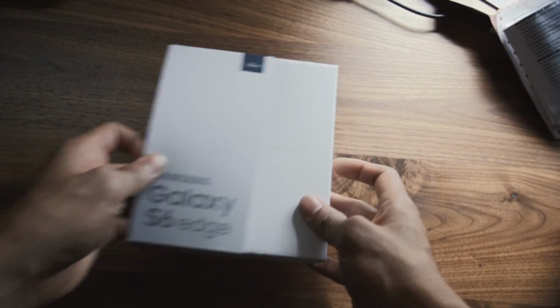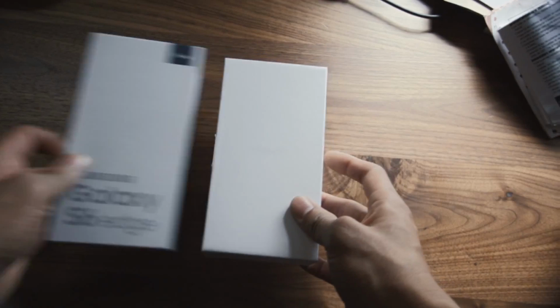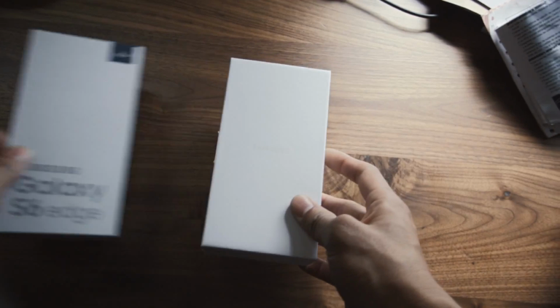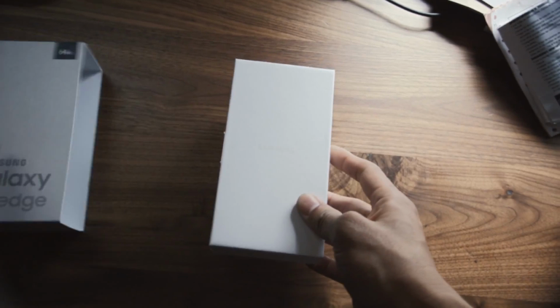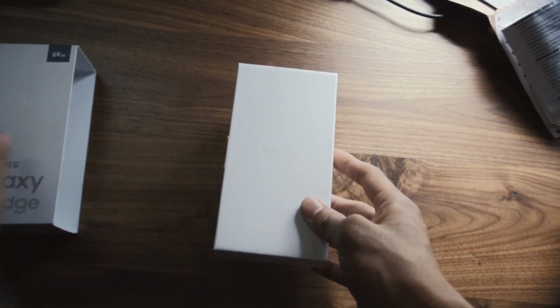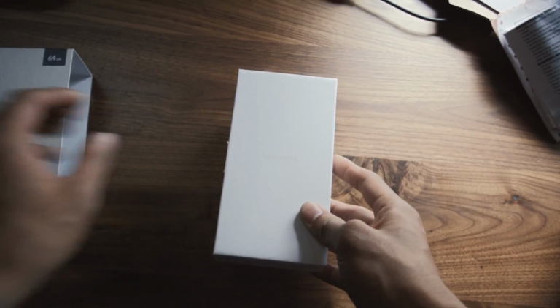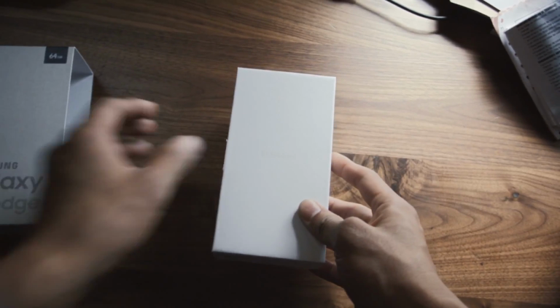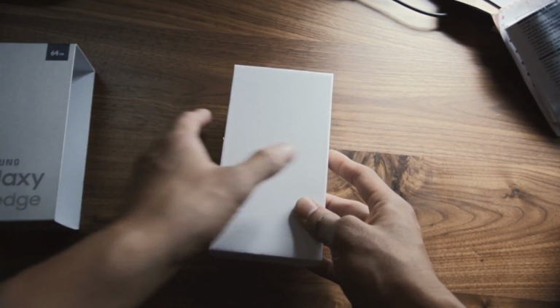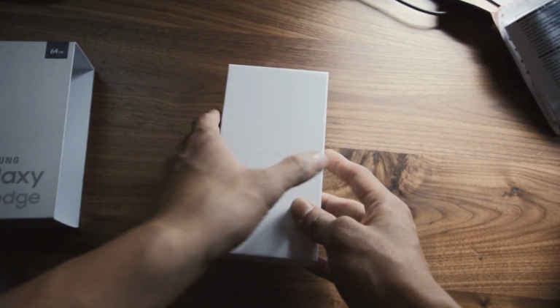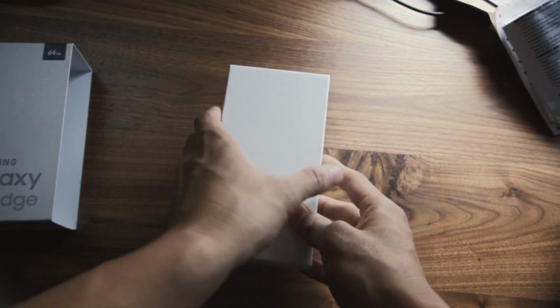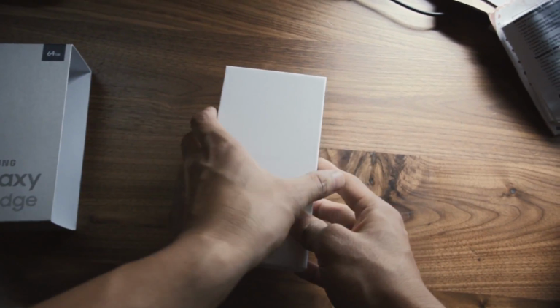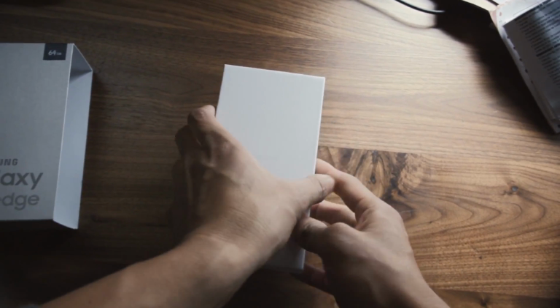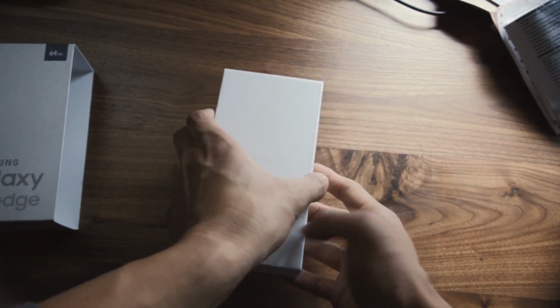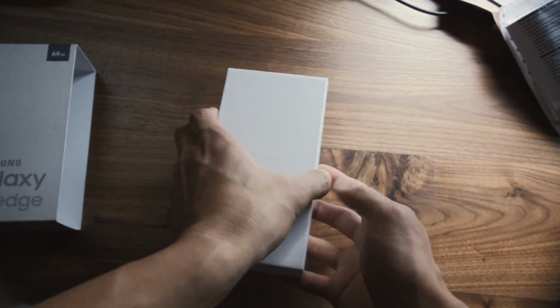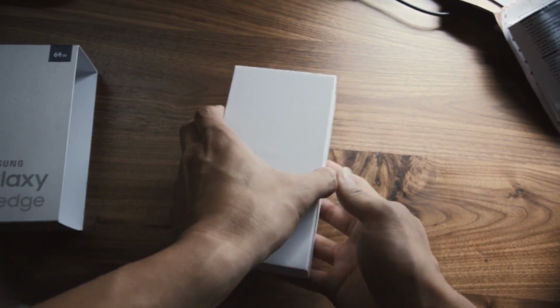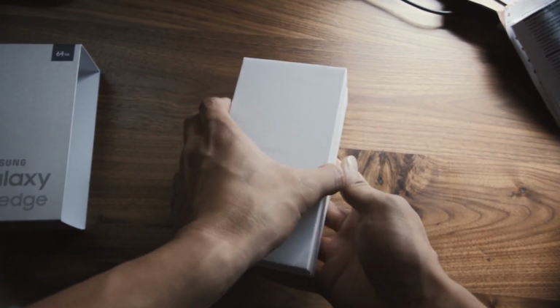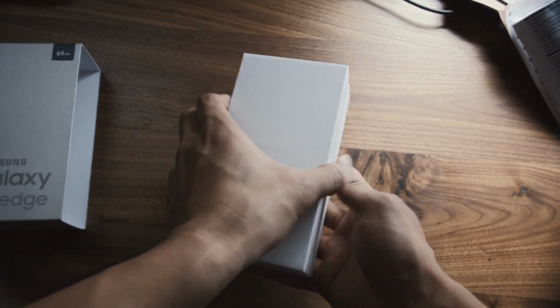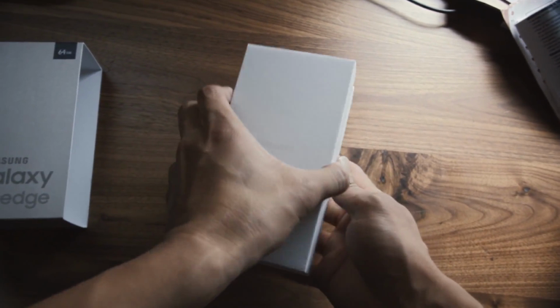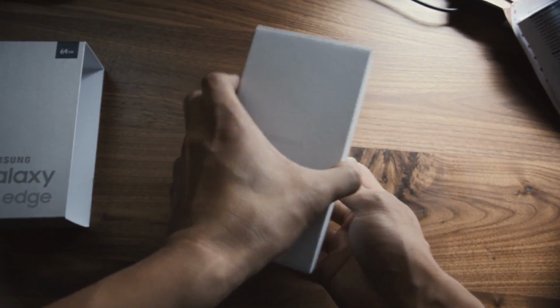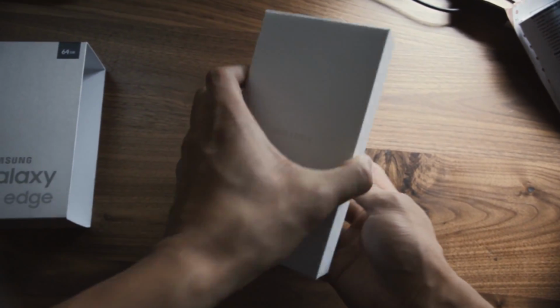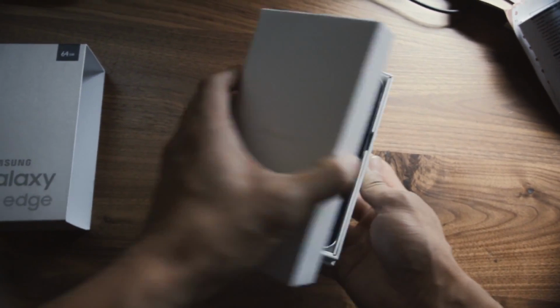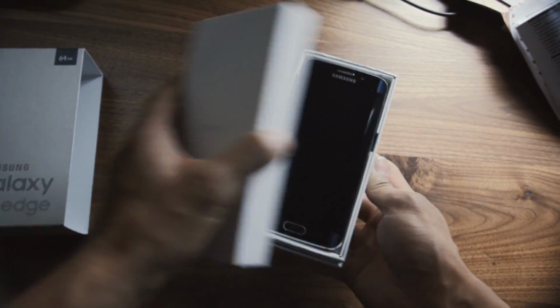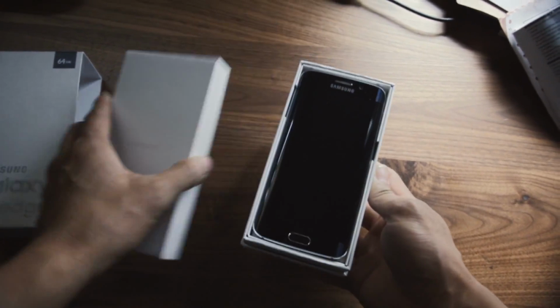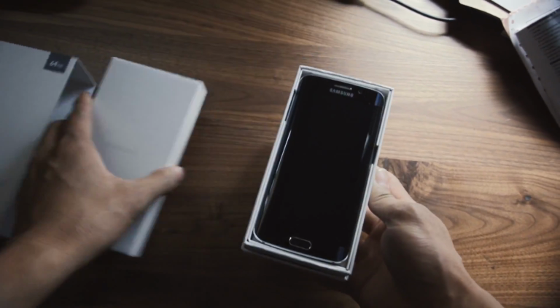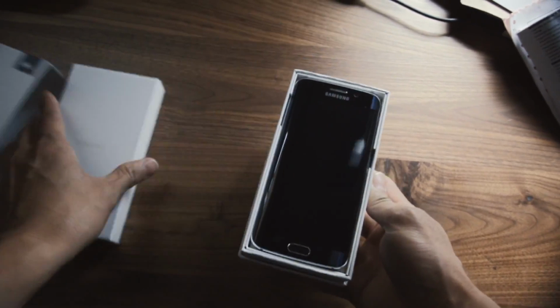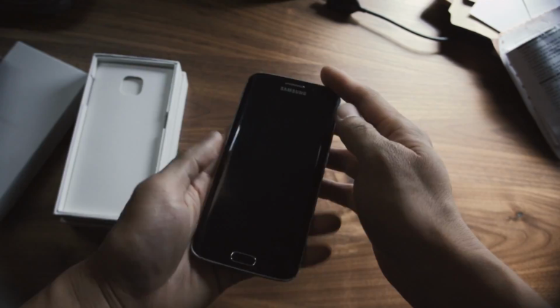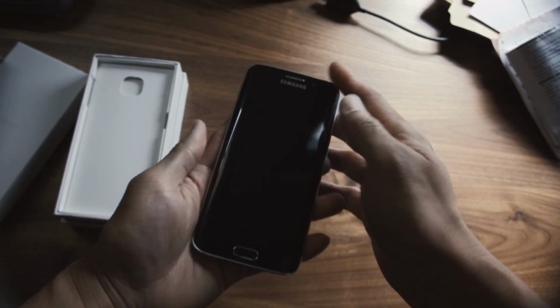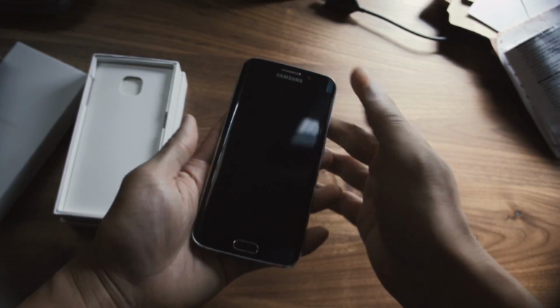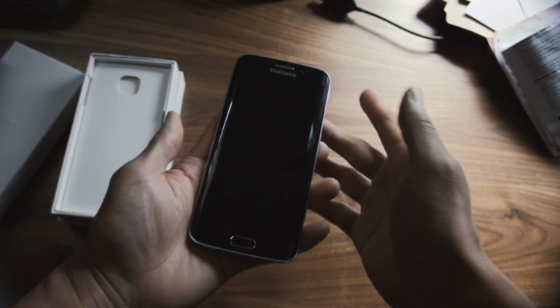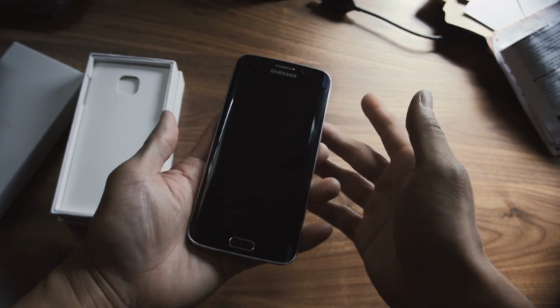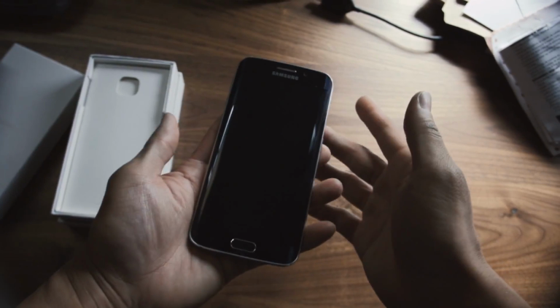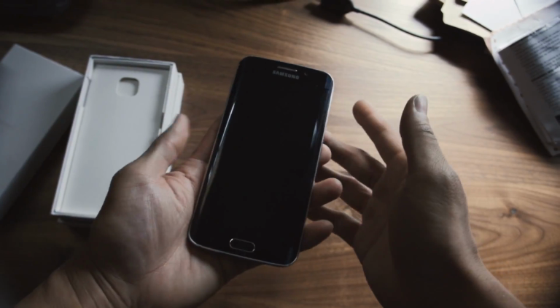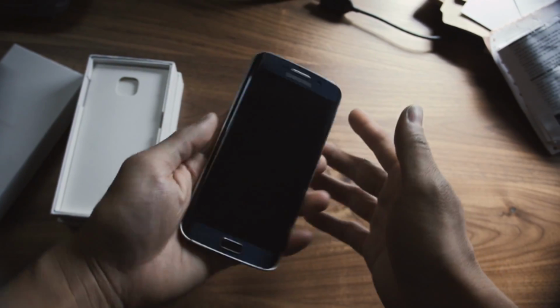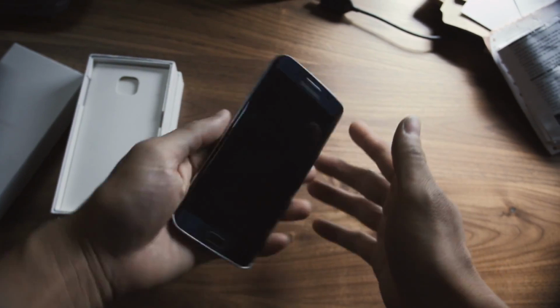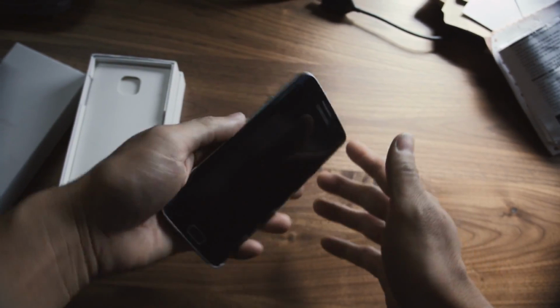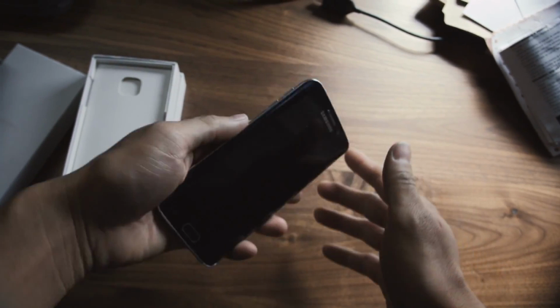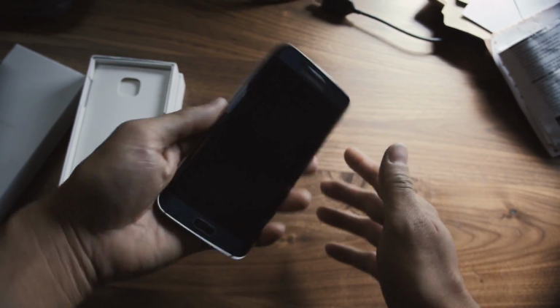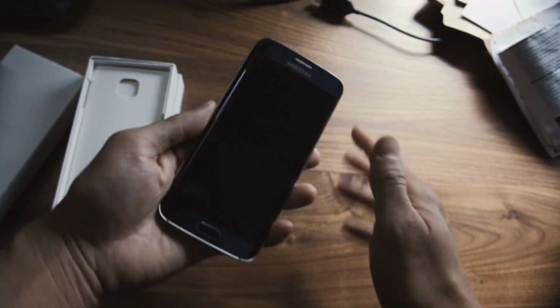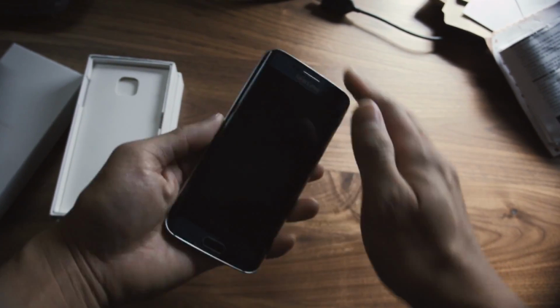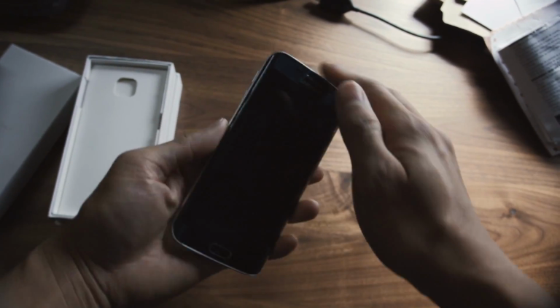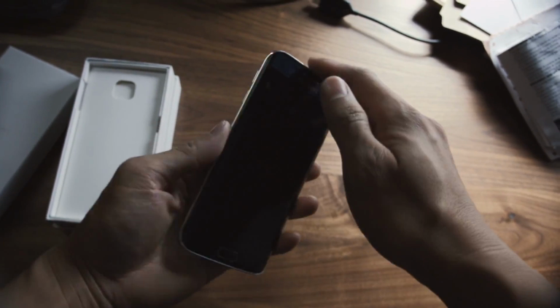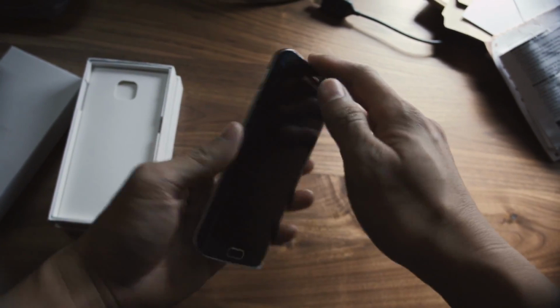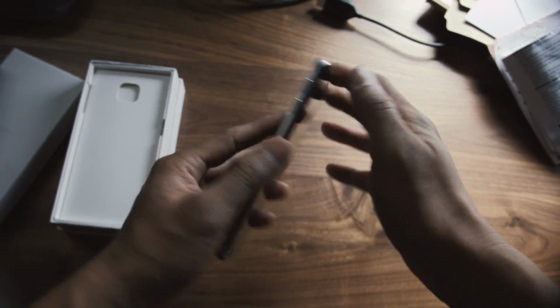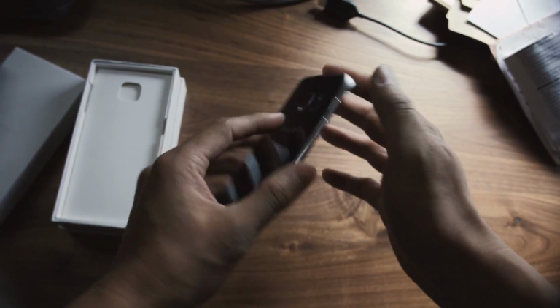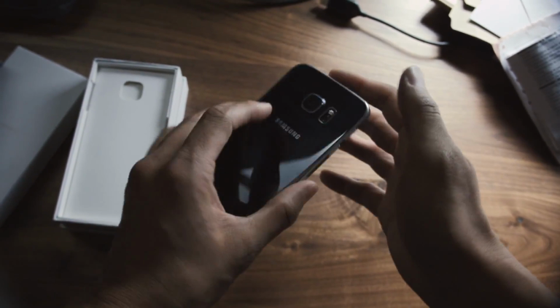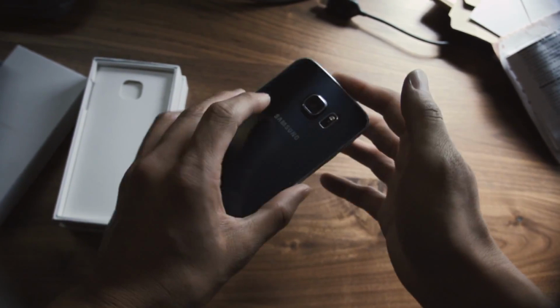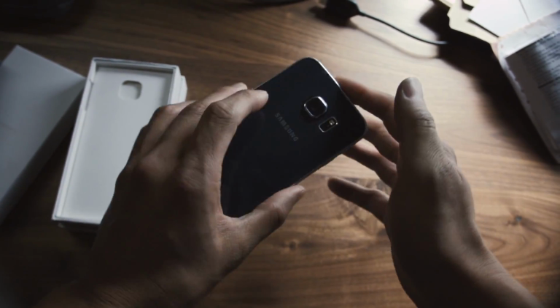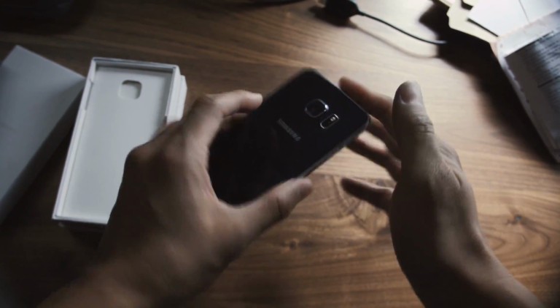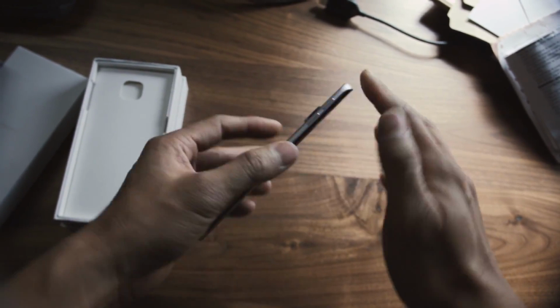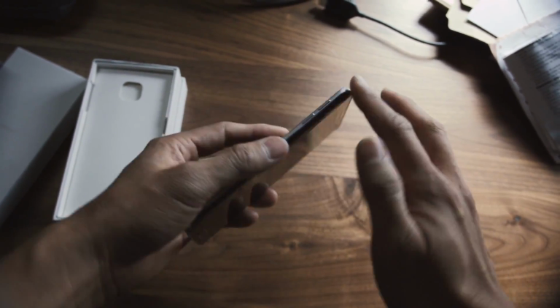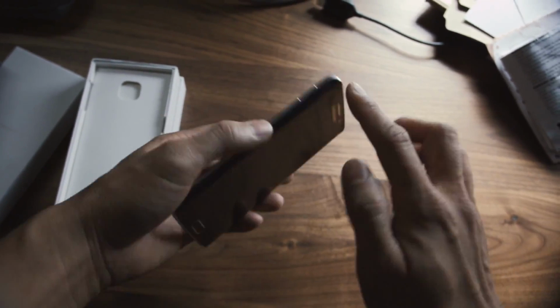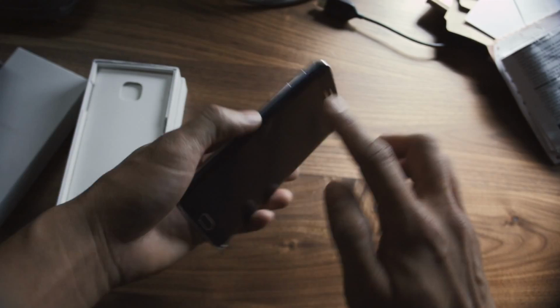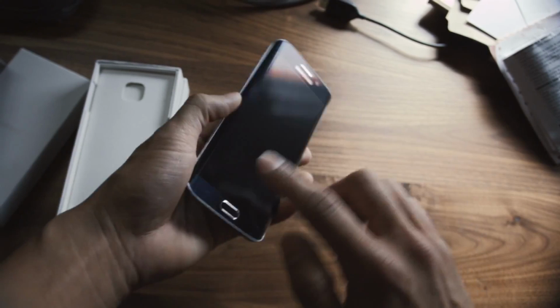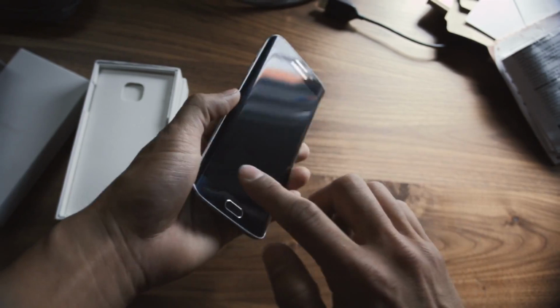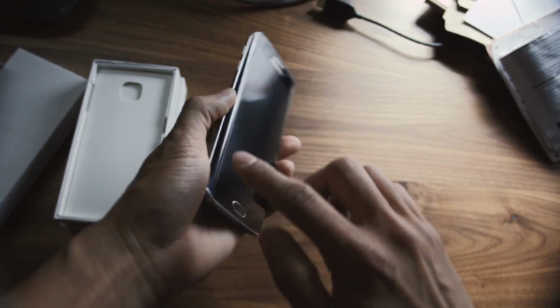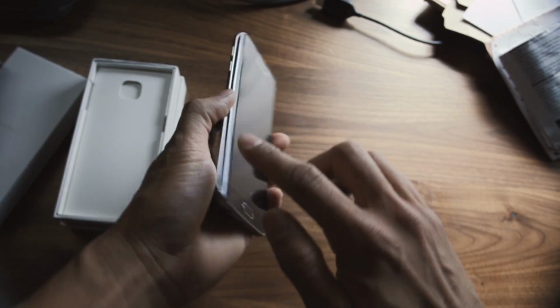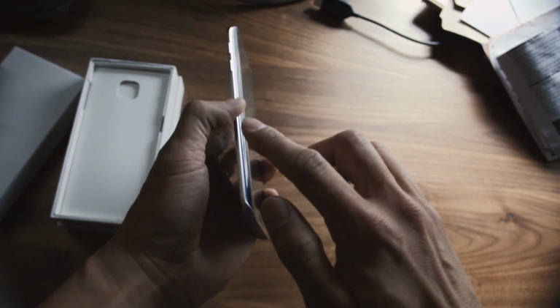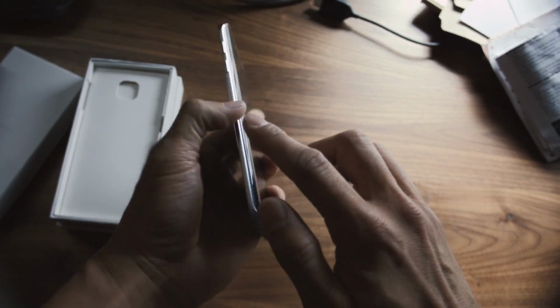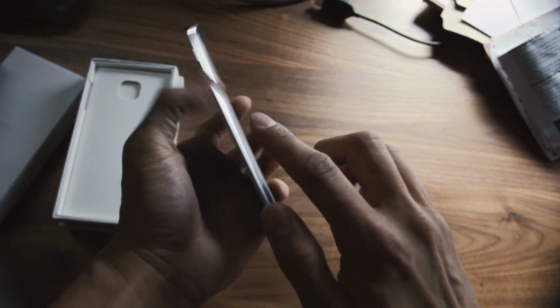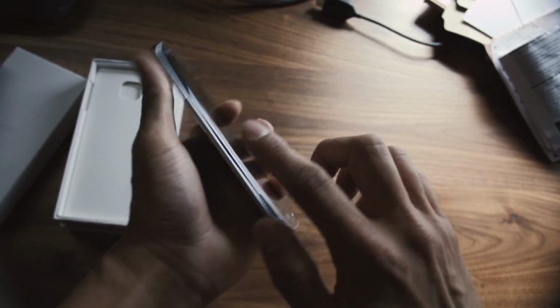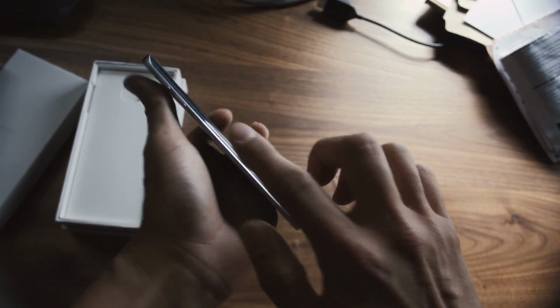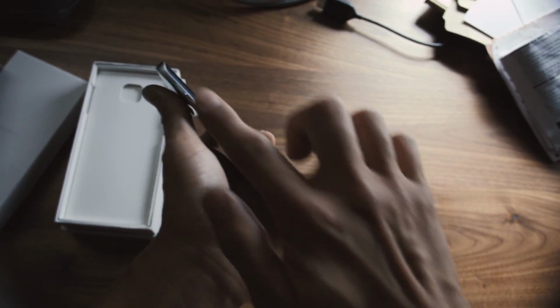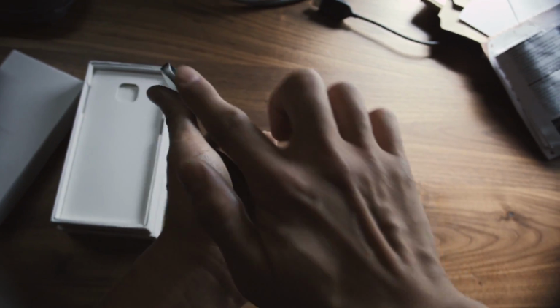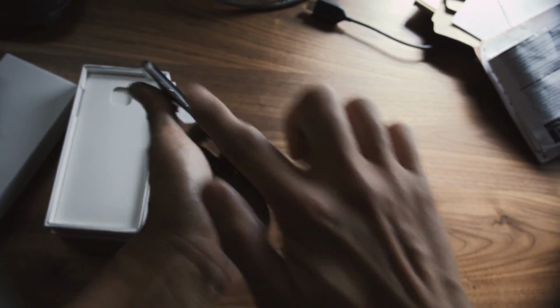Hey, what's up guys? Alfred here. I've got the new Samsung Galaxy S6 Edge. Looks pretty sweet. Got the dual-edge design right here.